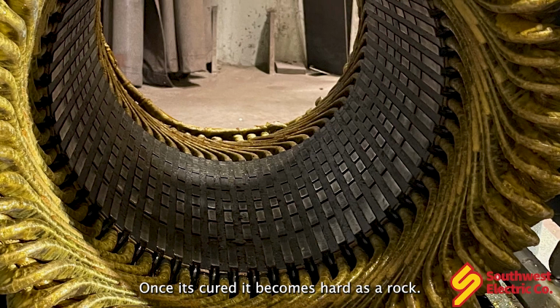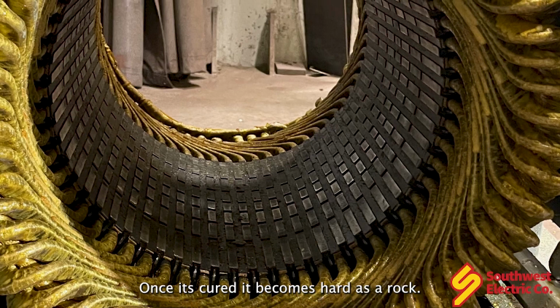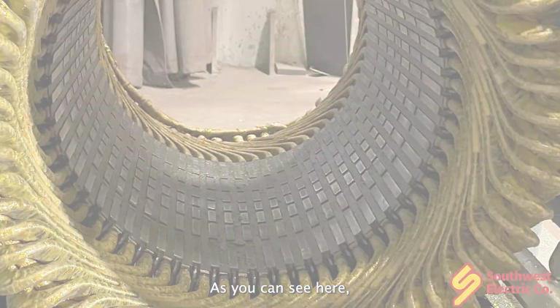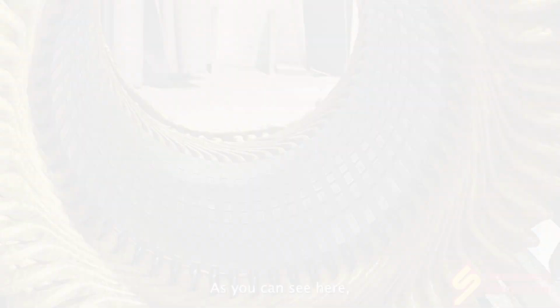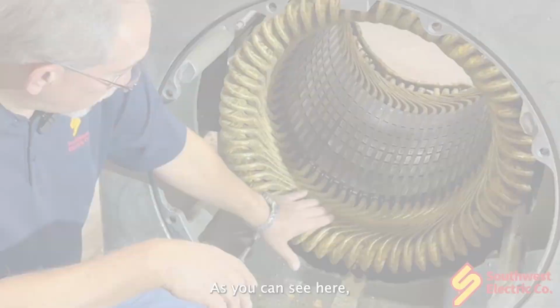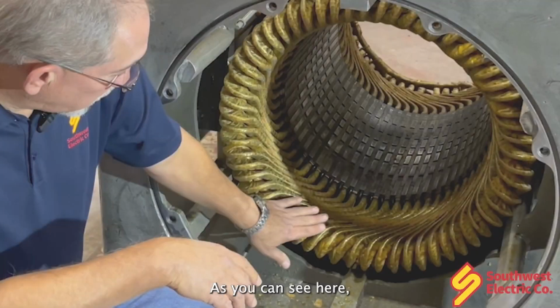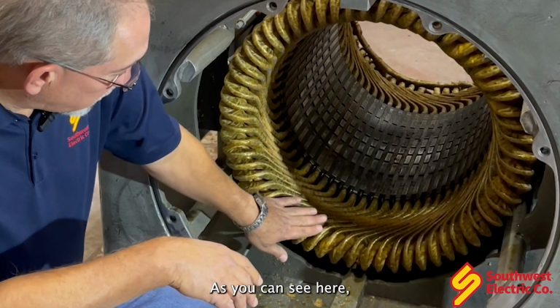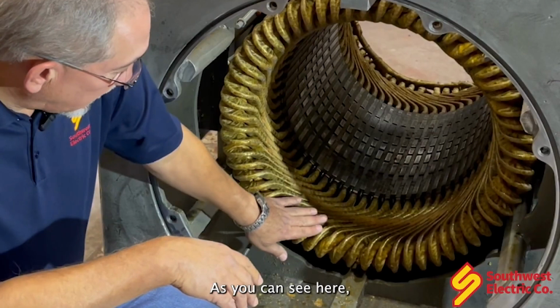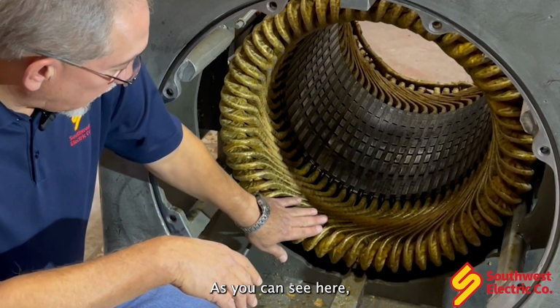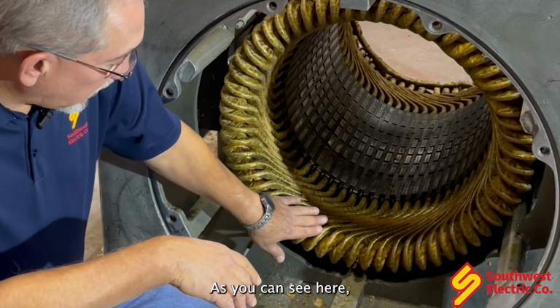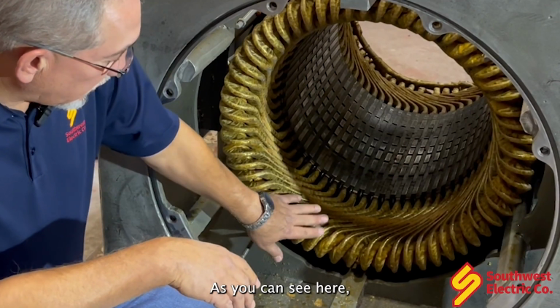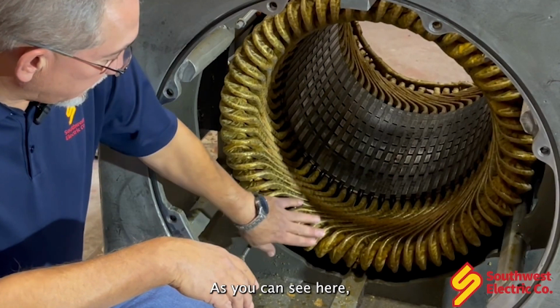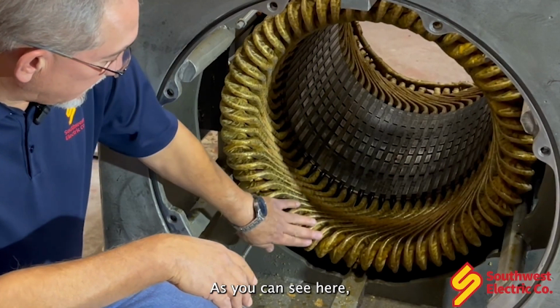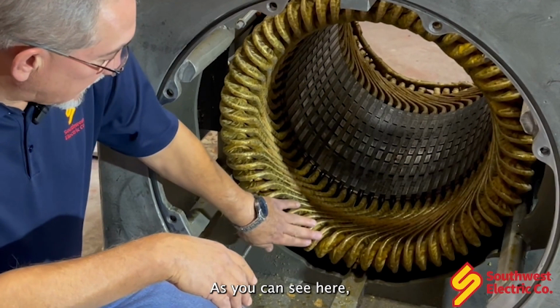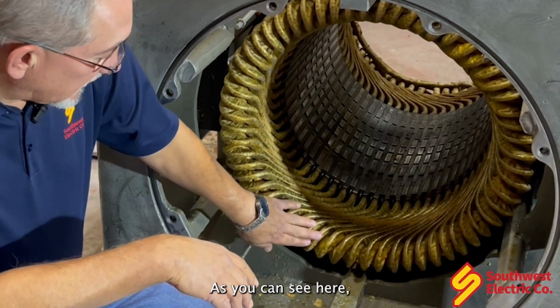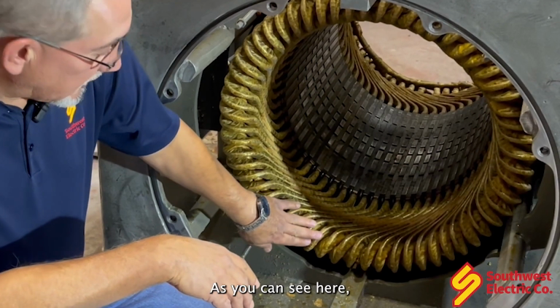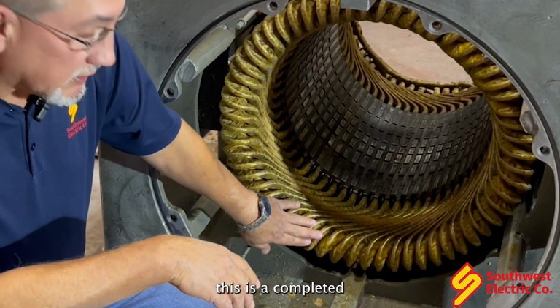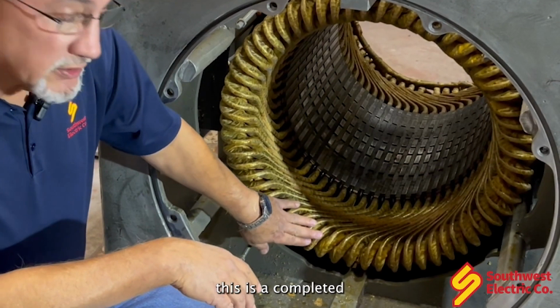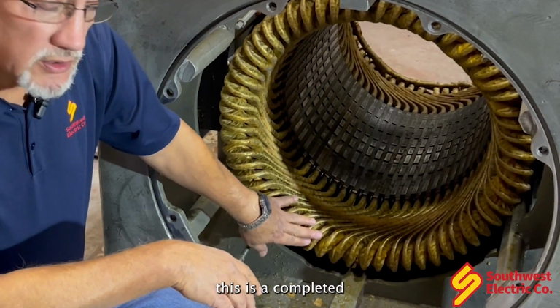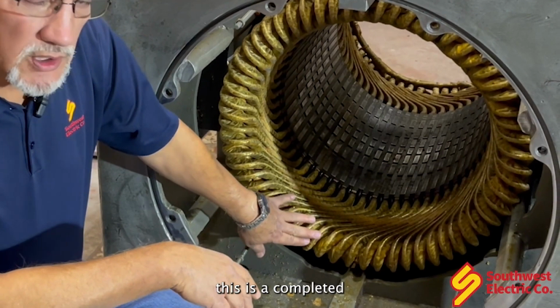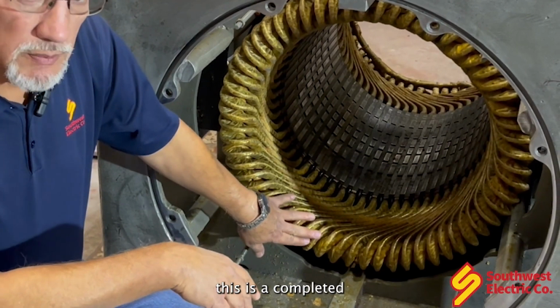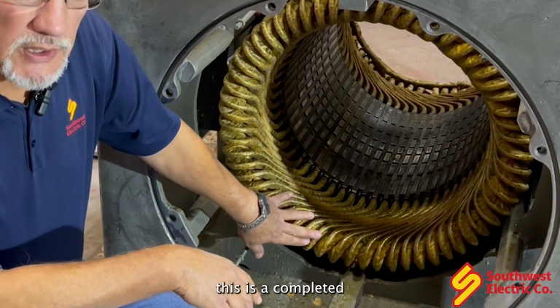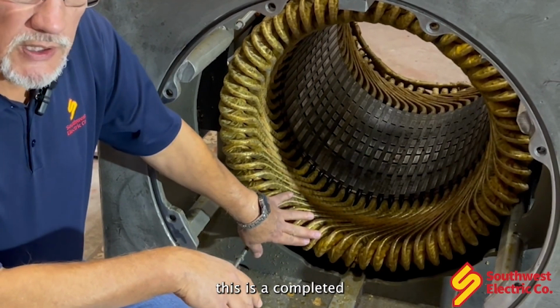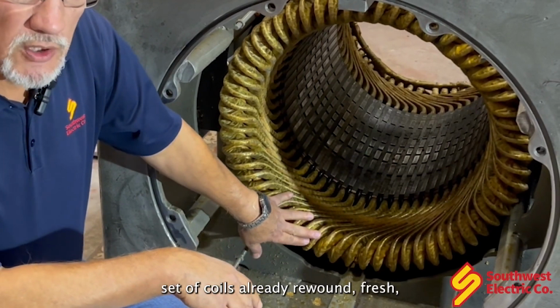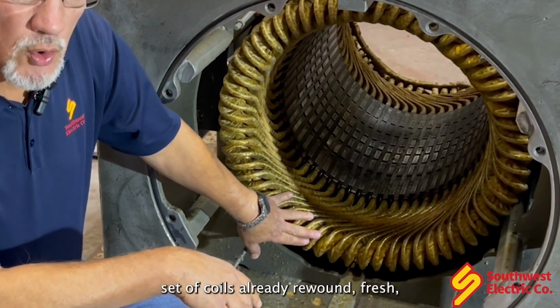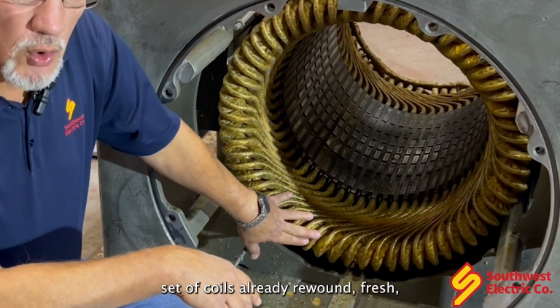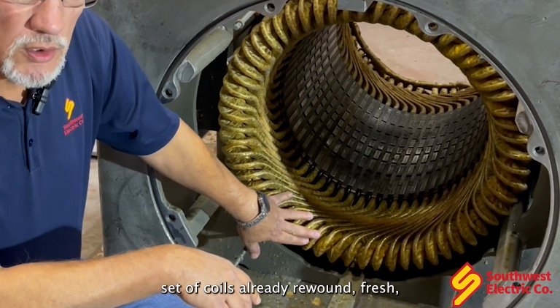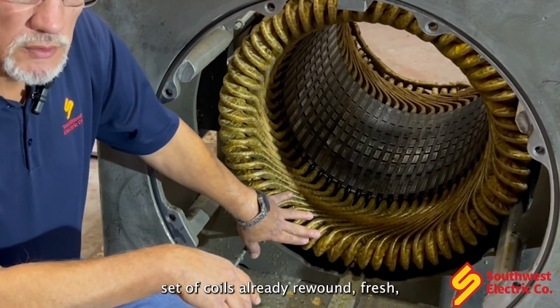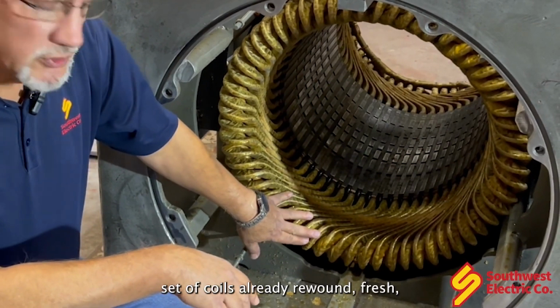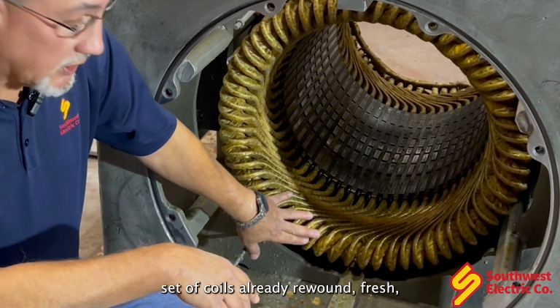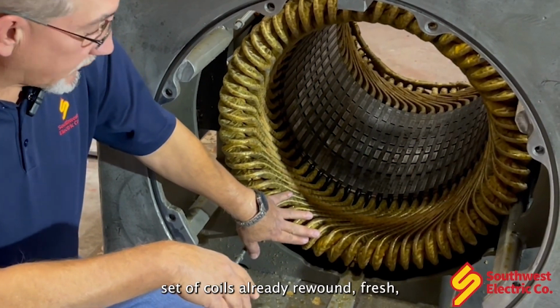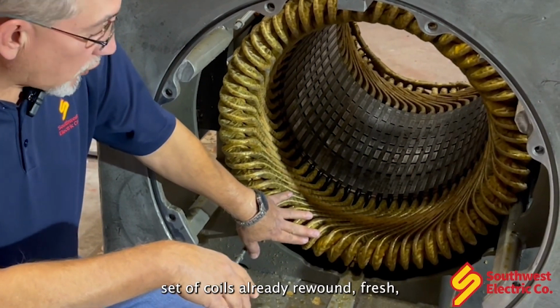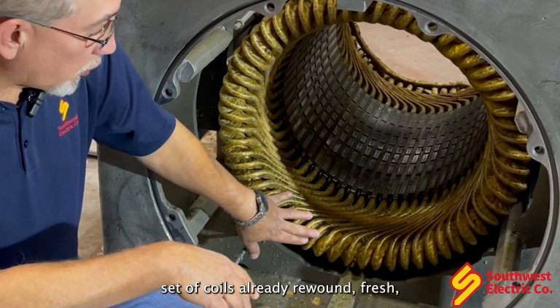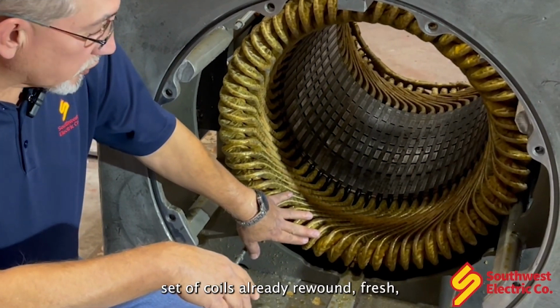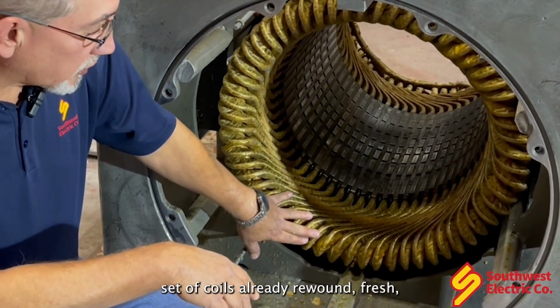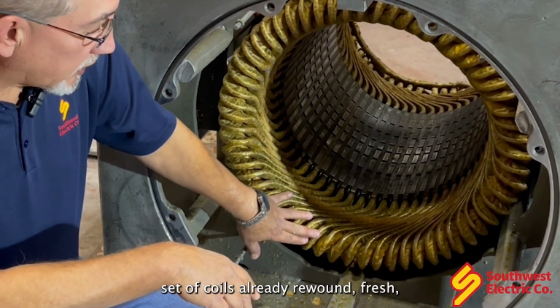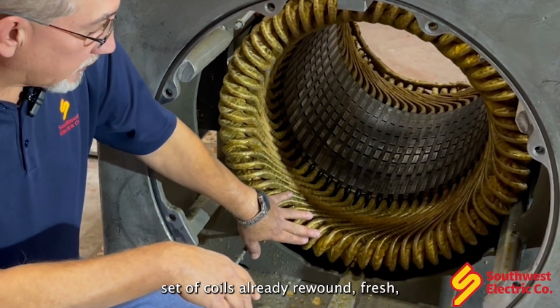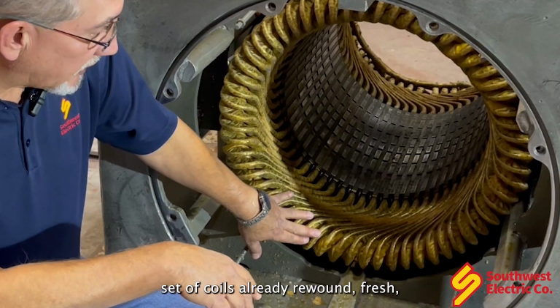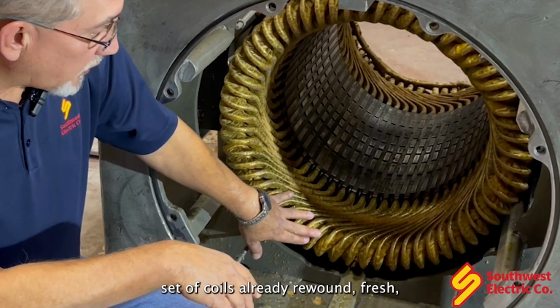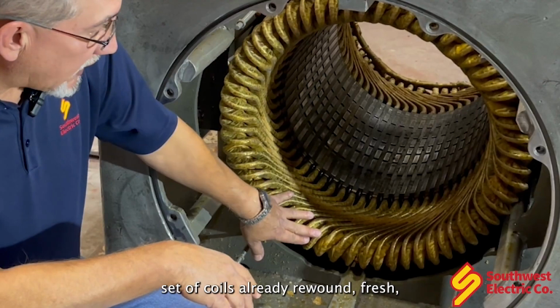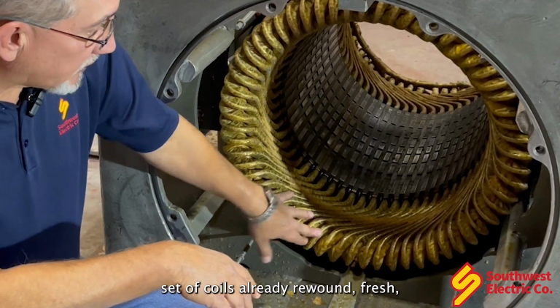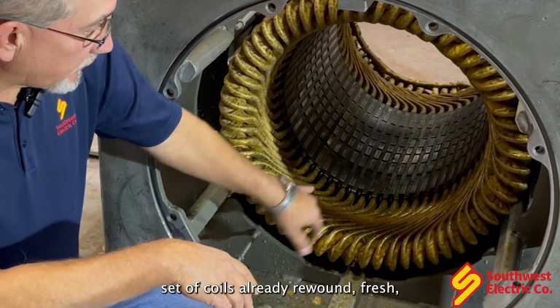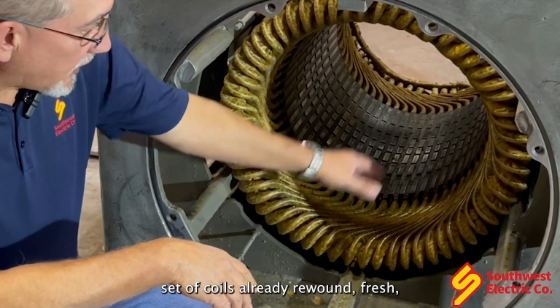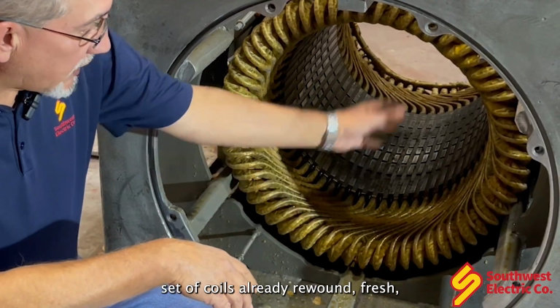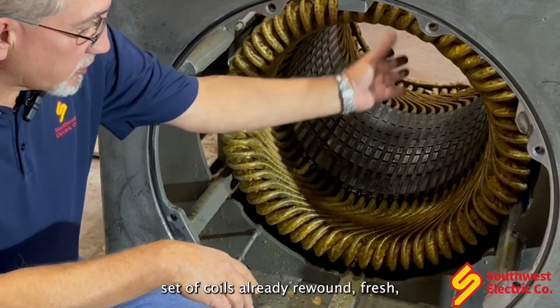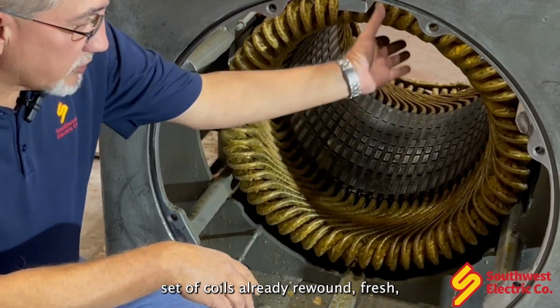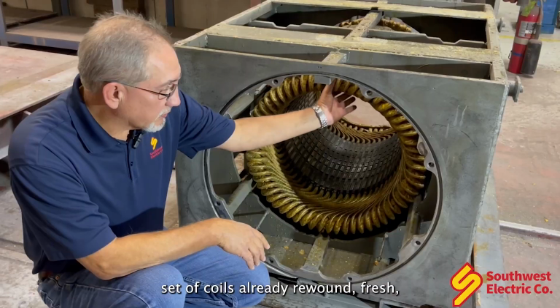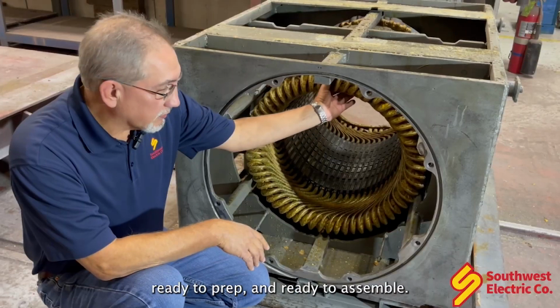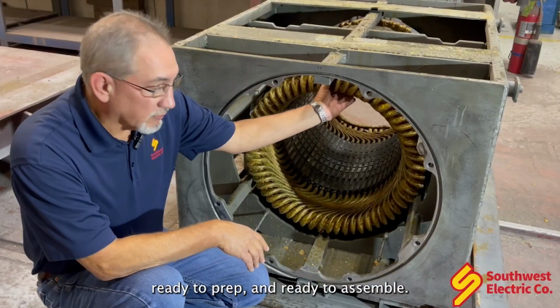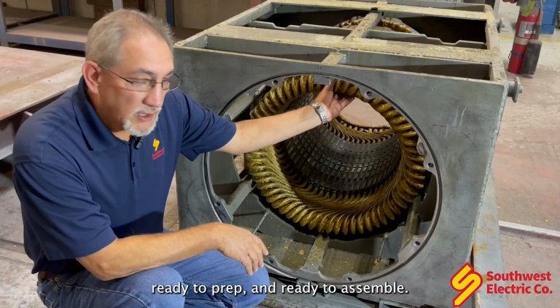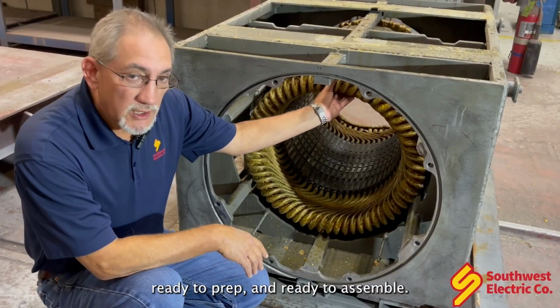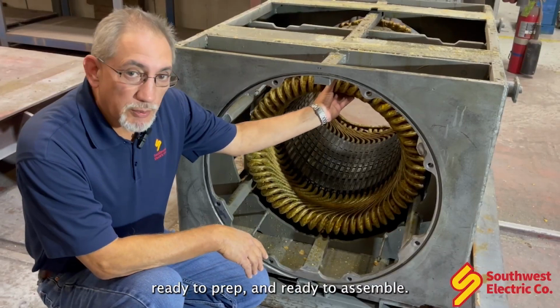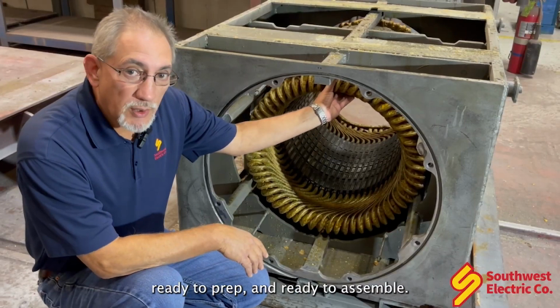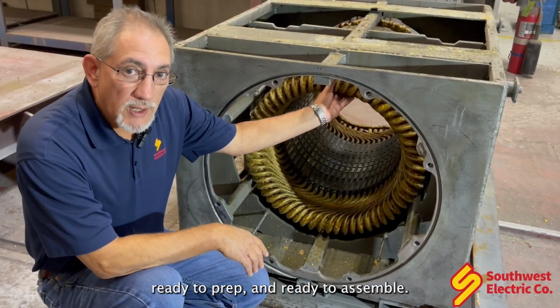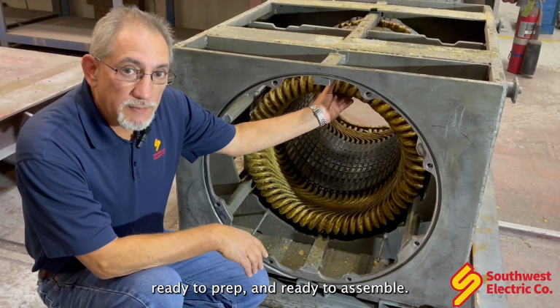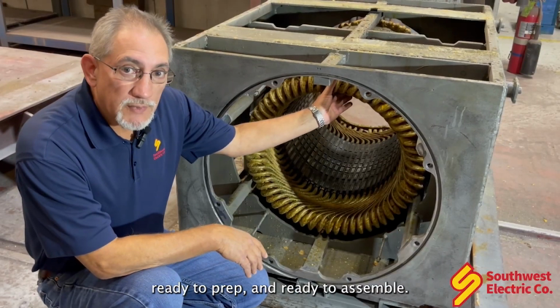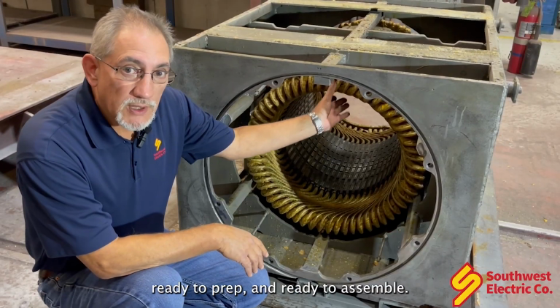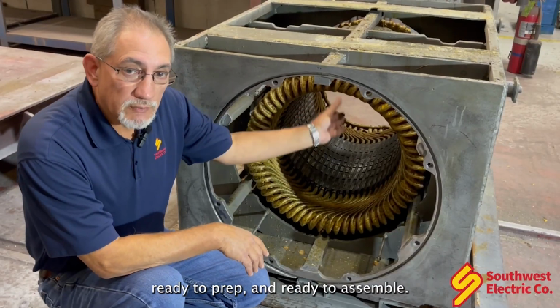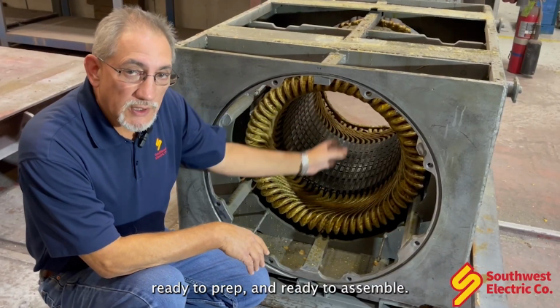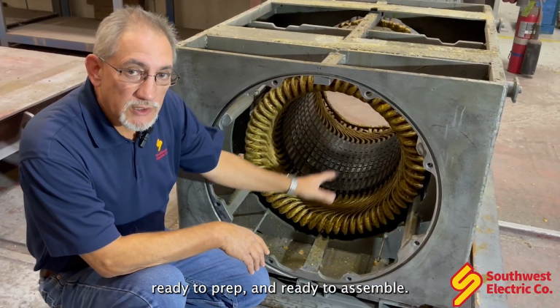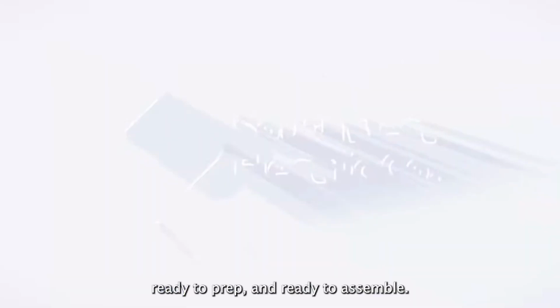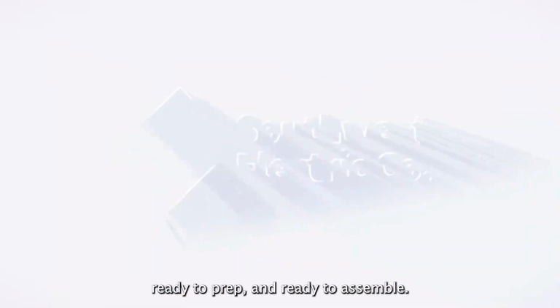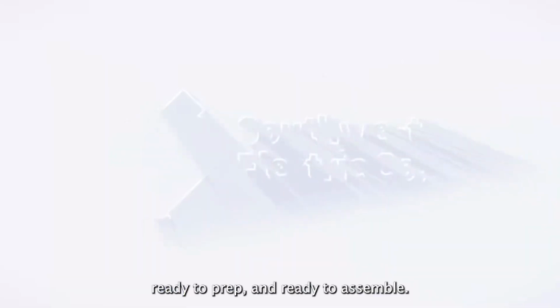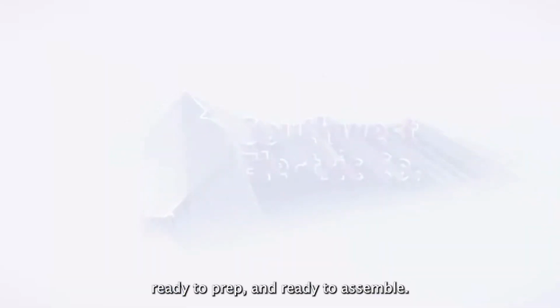As you can see here, this is a completed set of coils already rewound — fresh, ready to prep and ready to assemble.